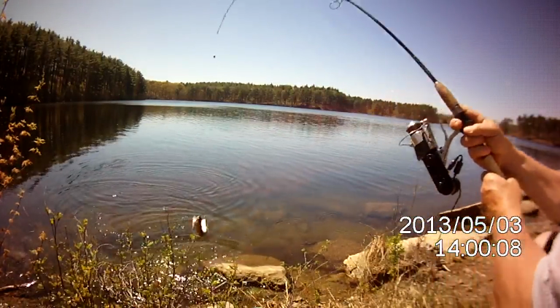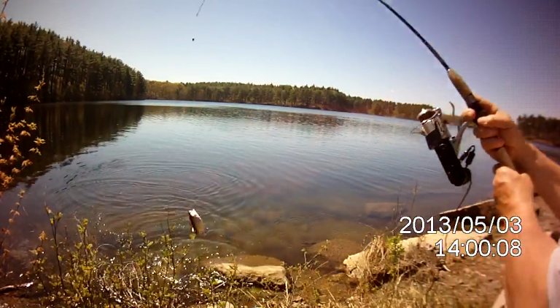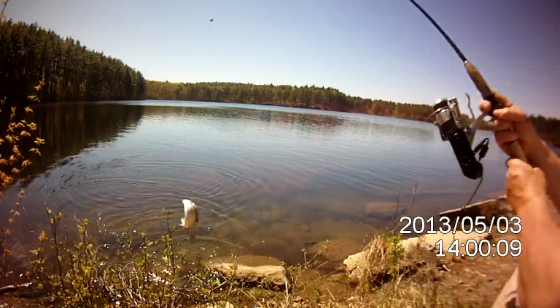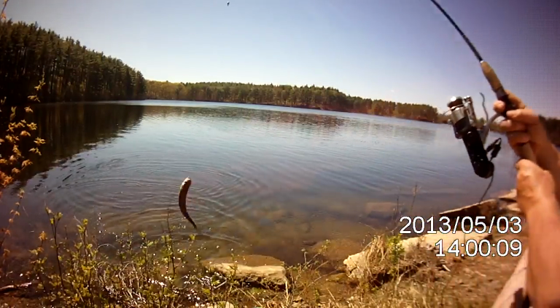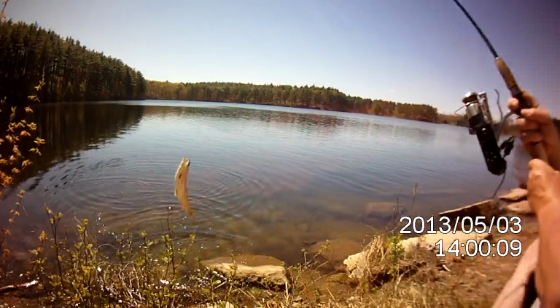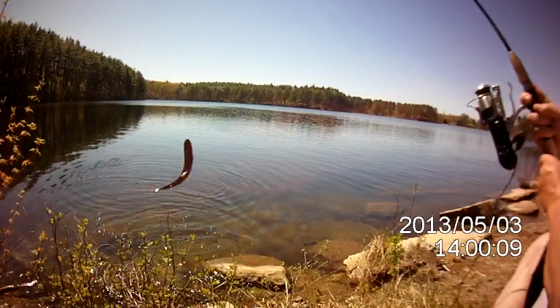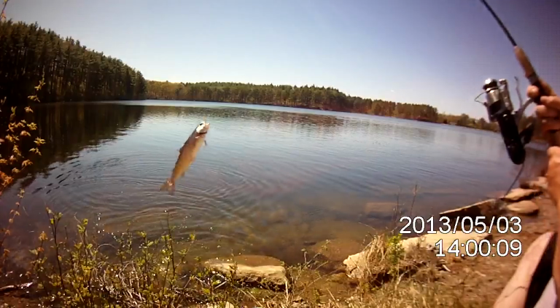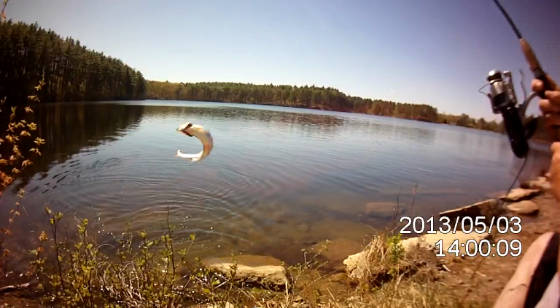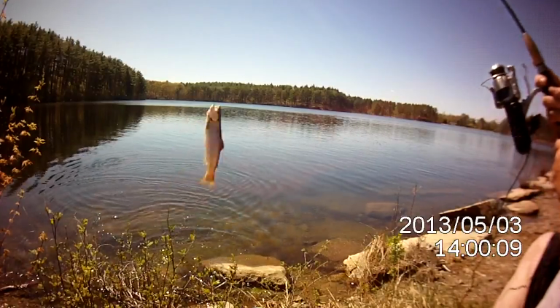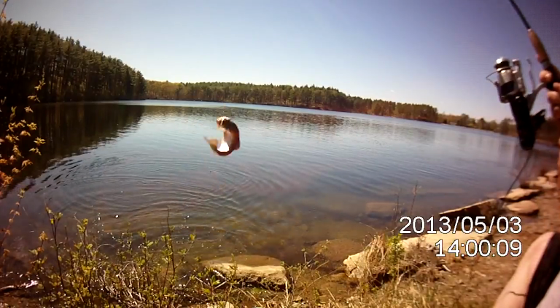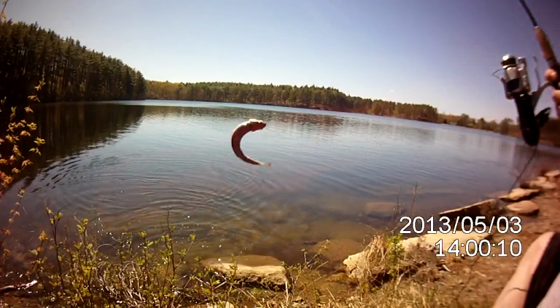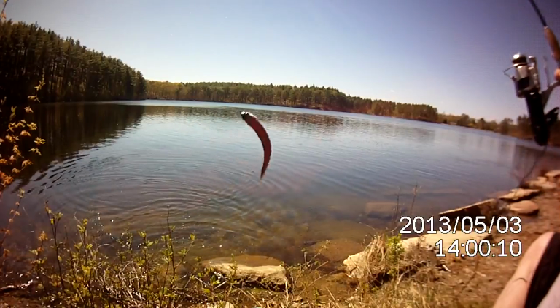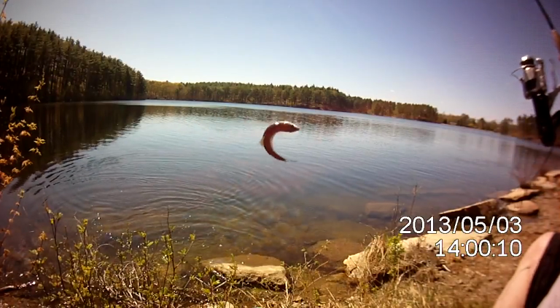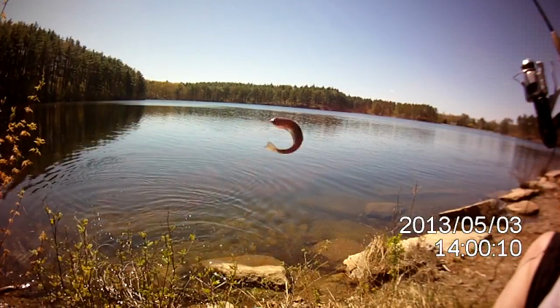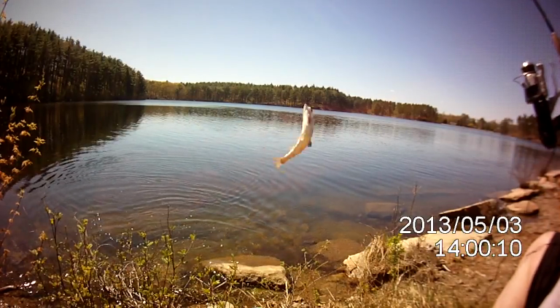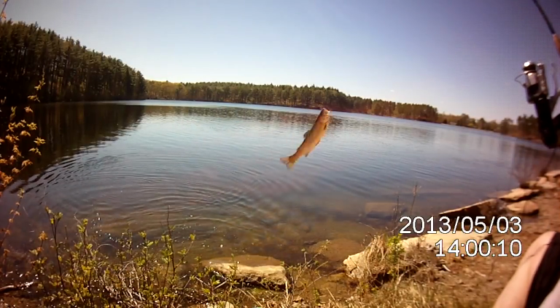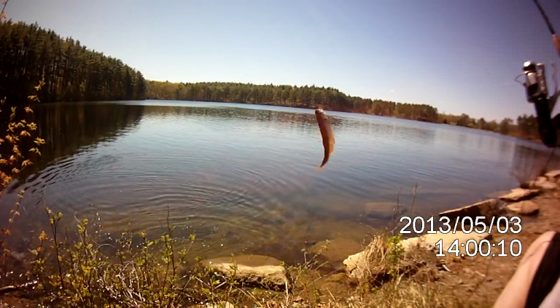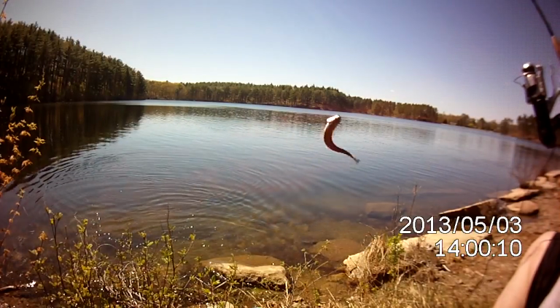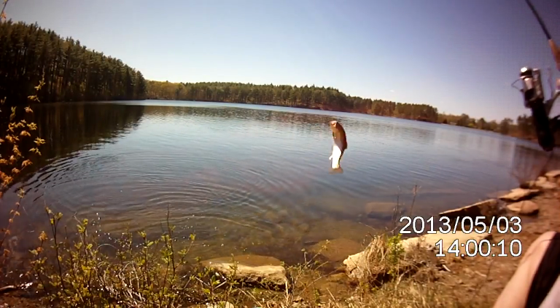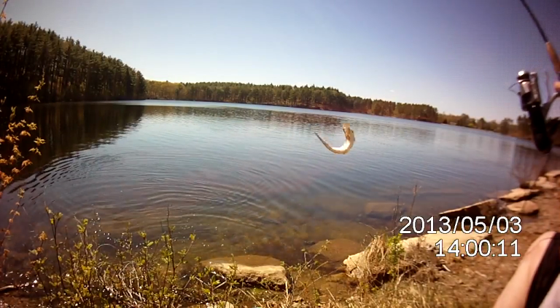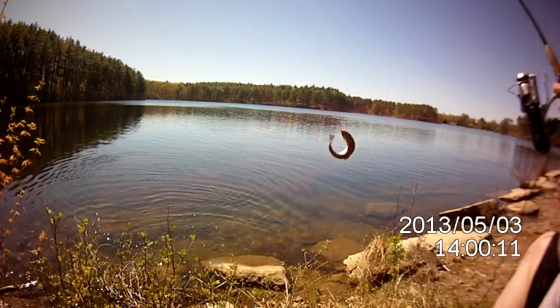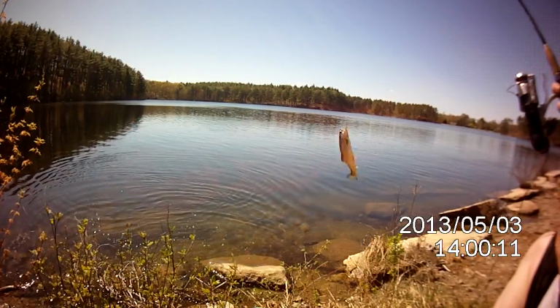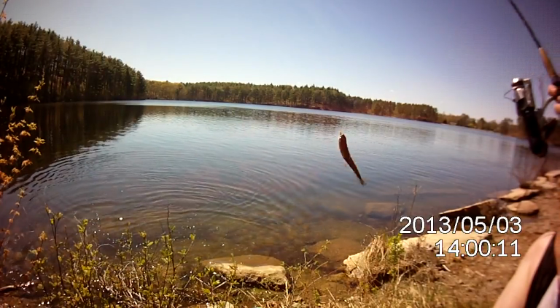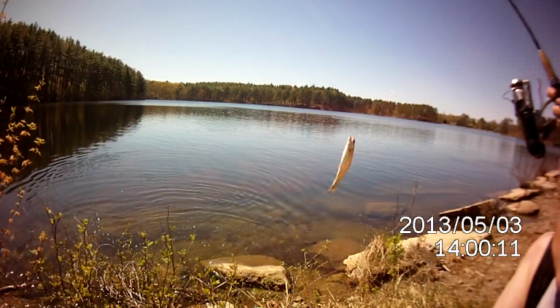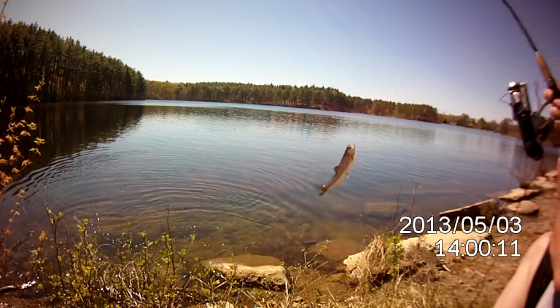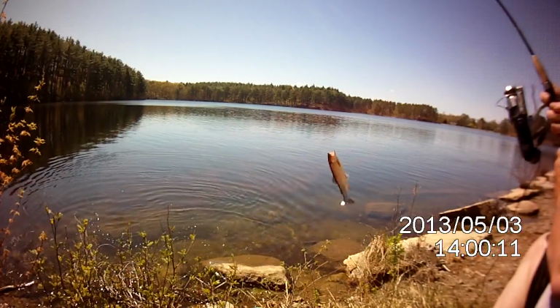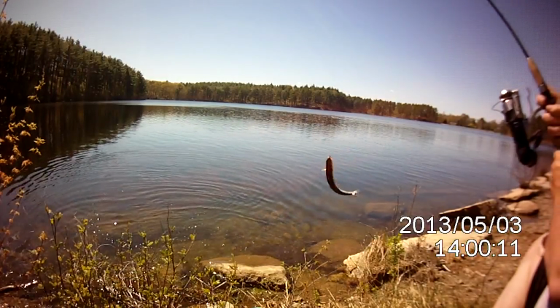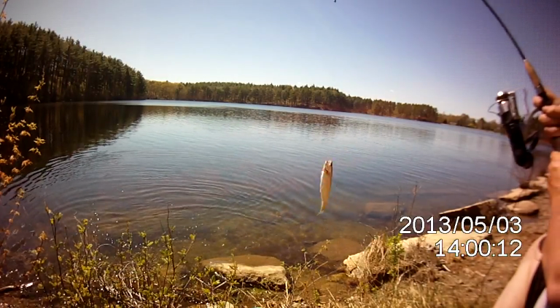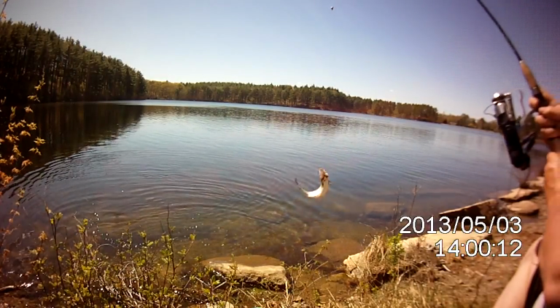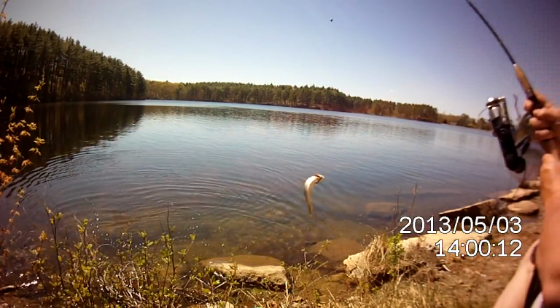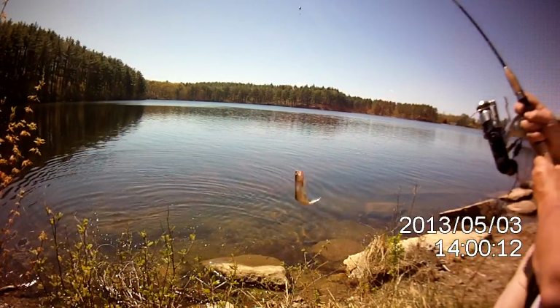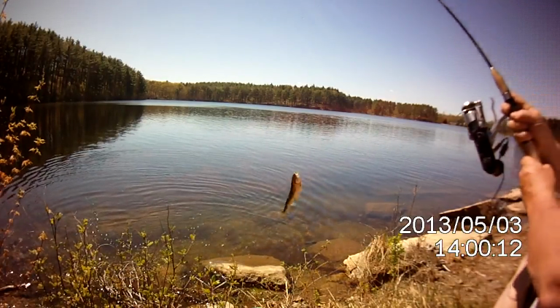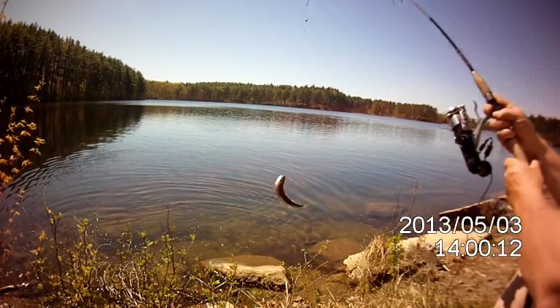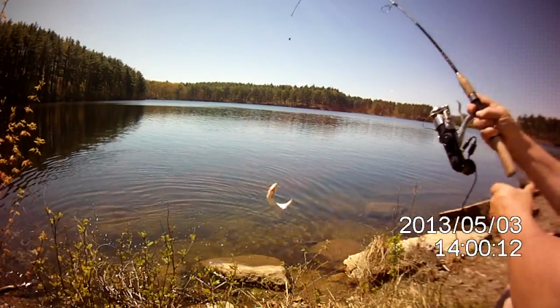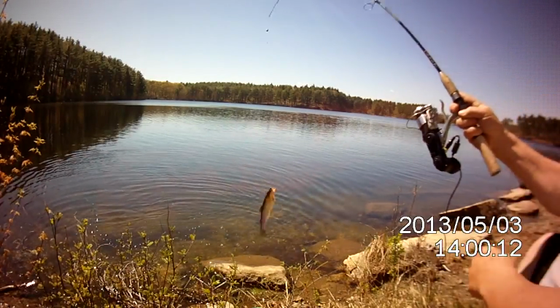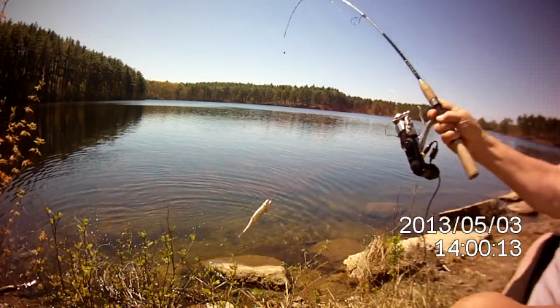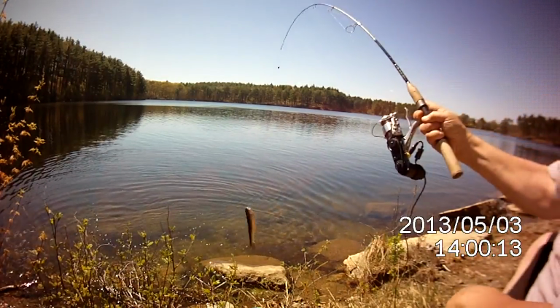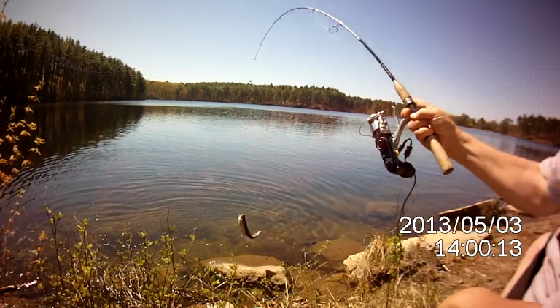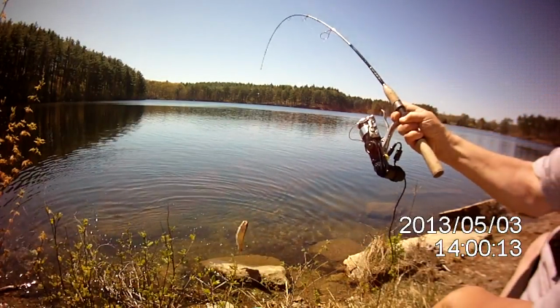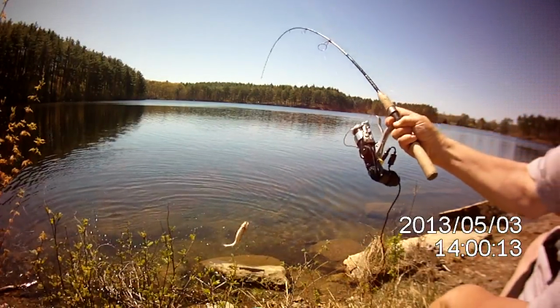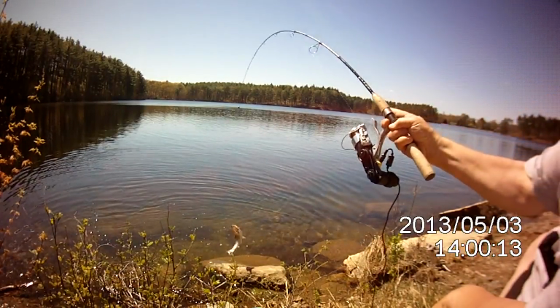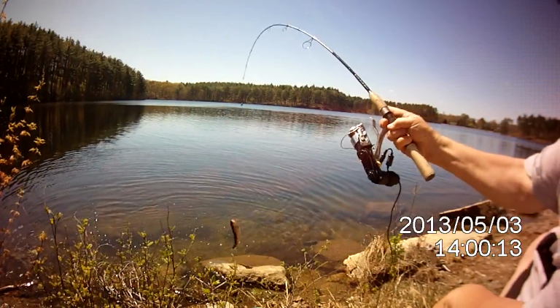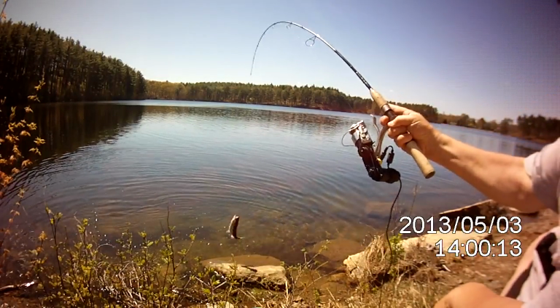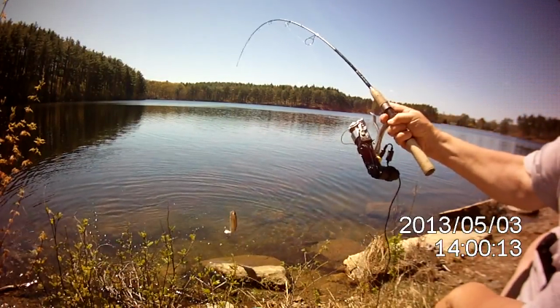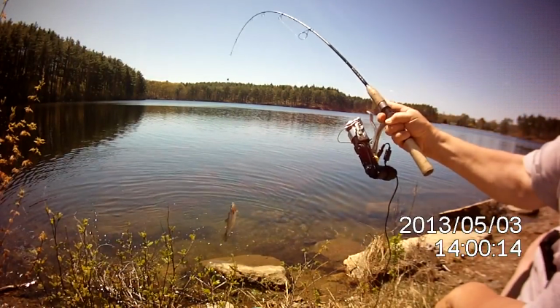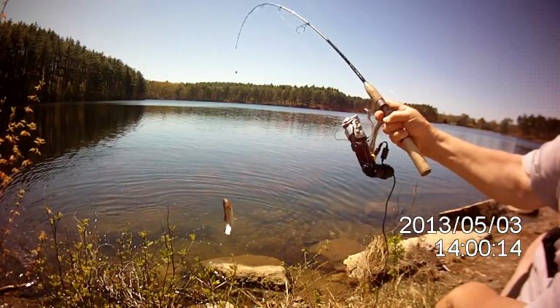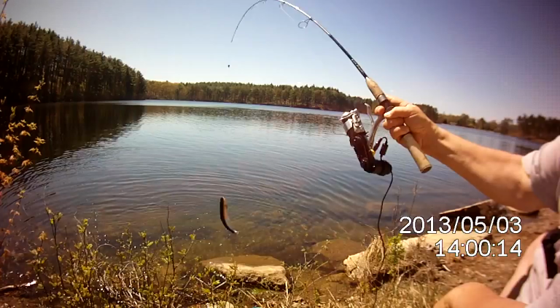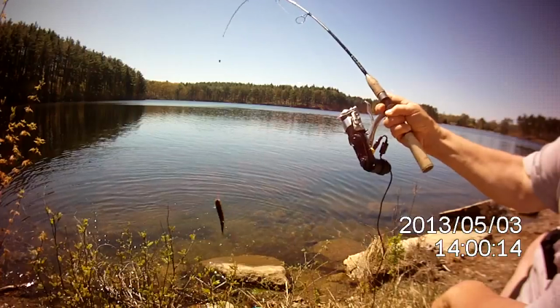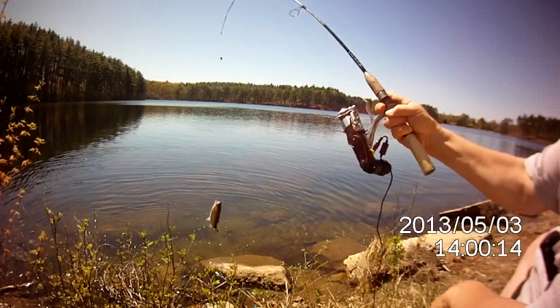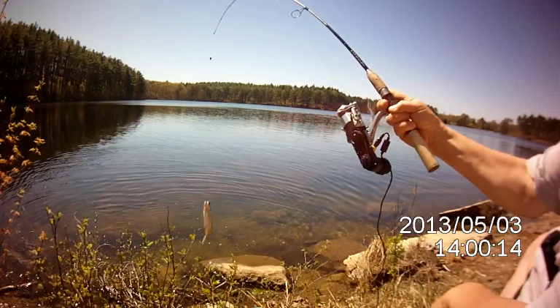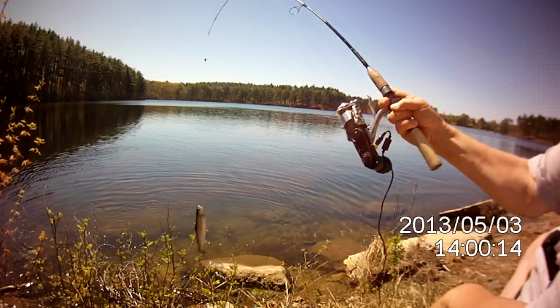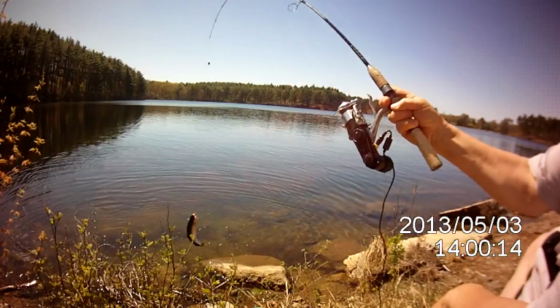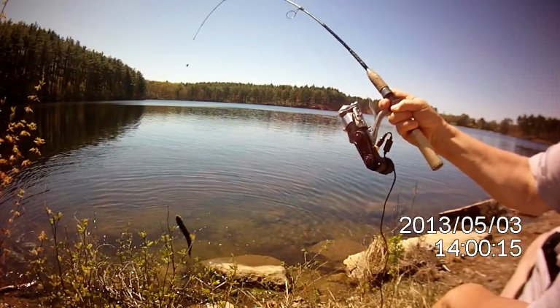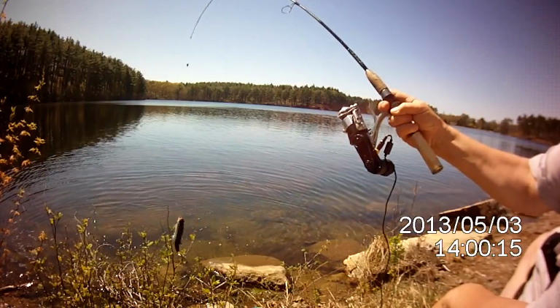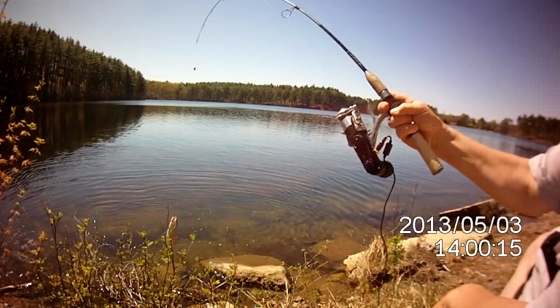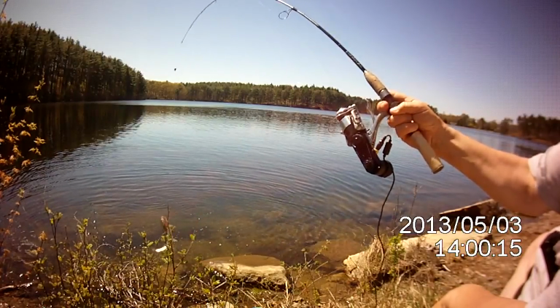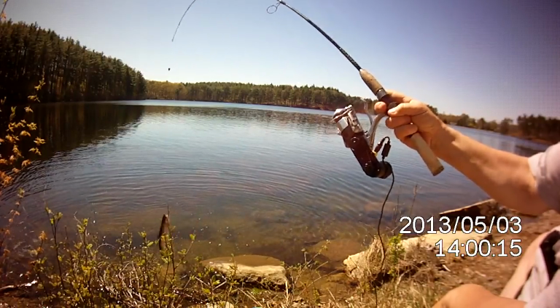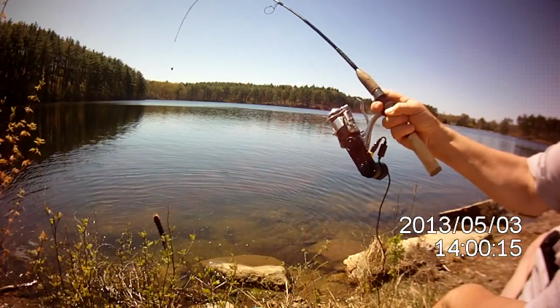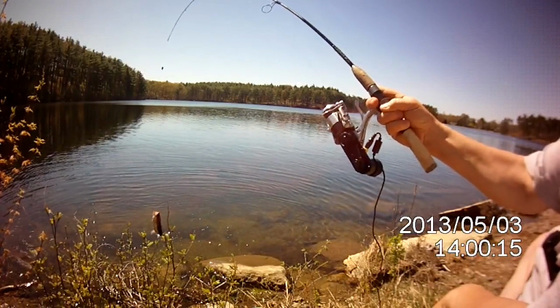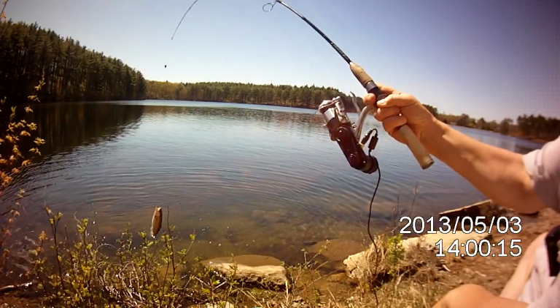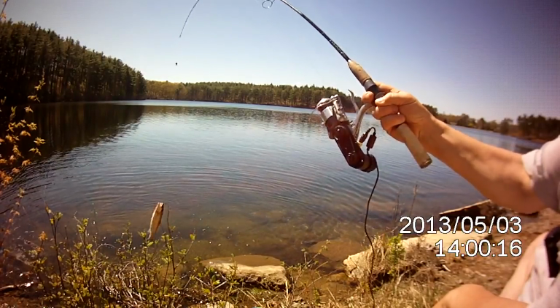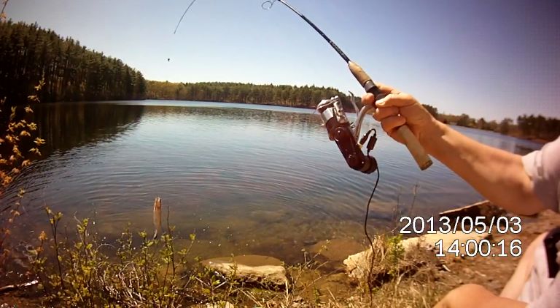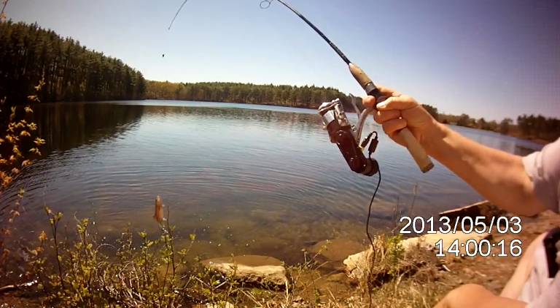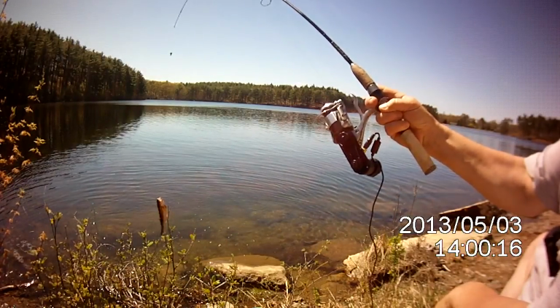And we have a trout! That's the auto reel 2.0.